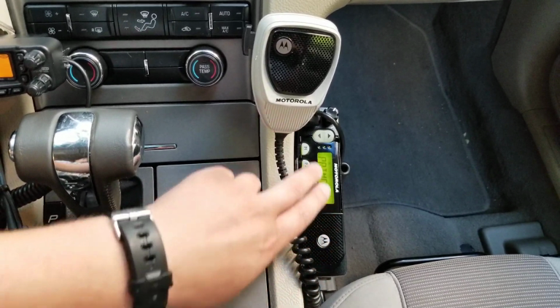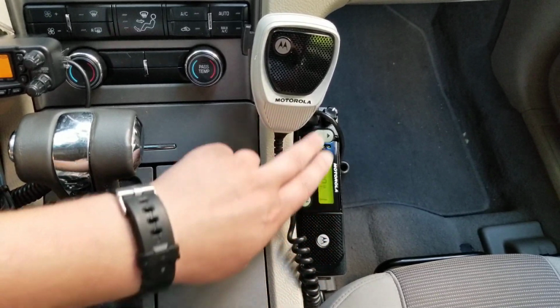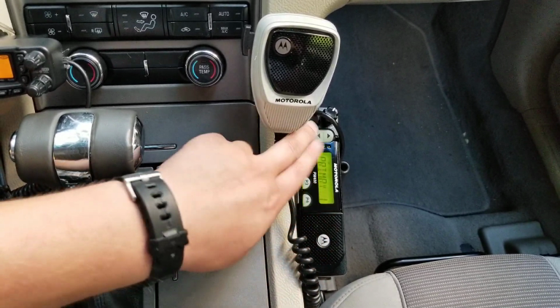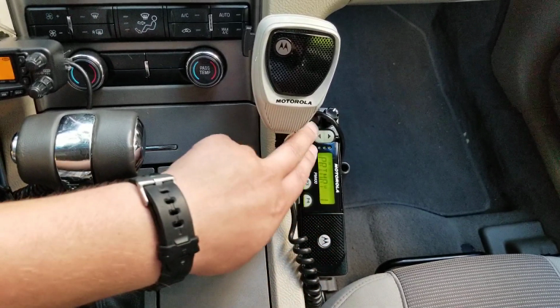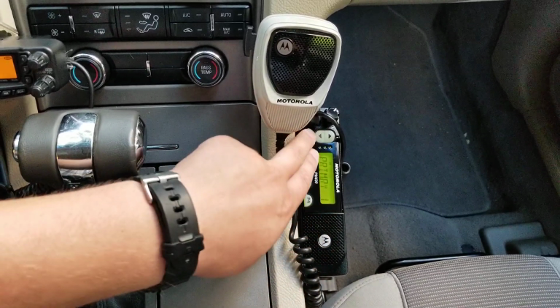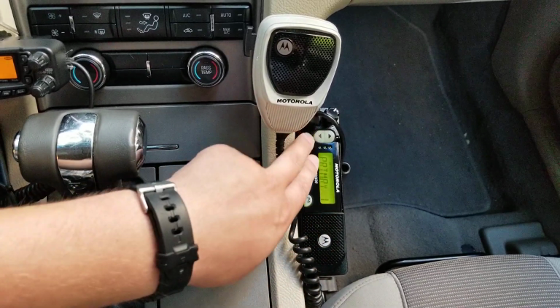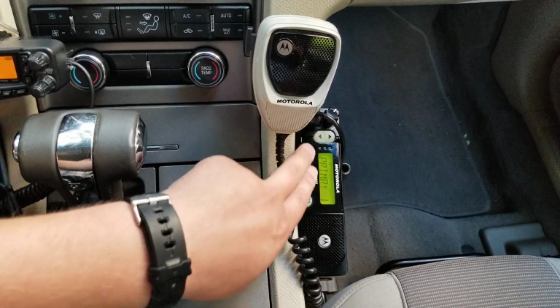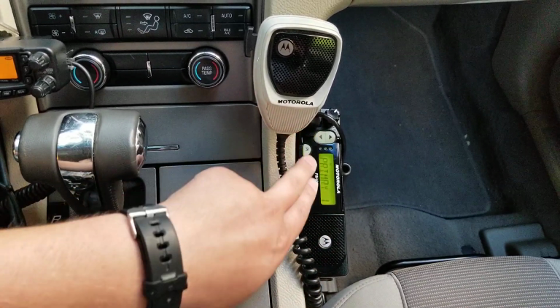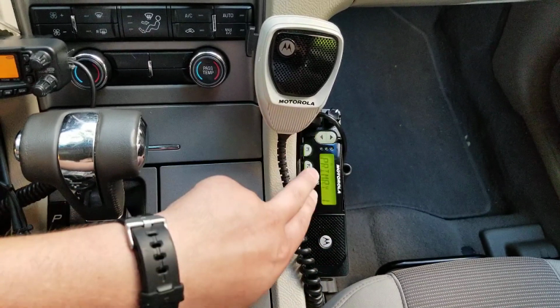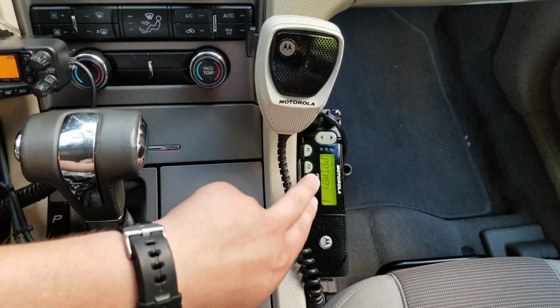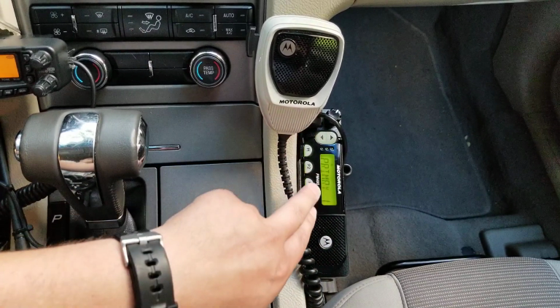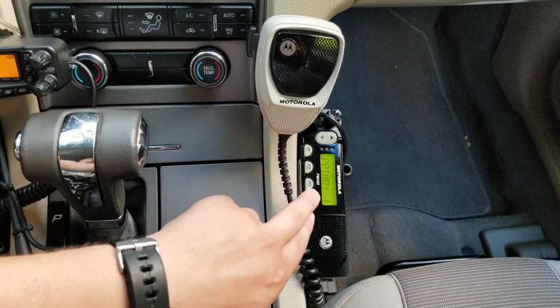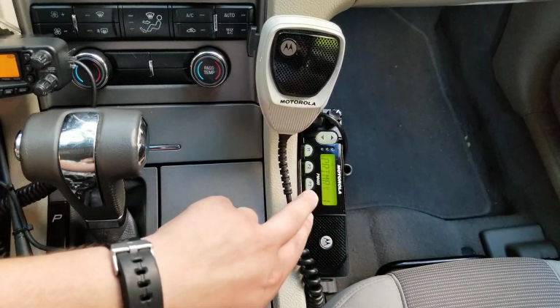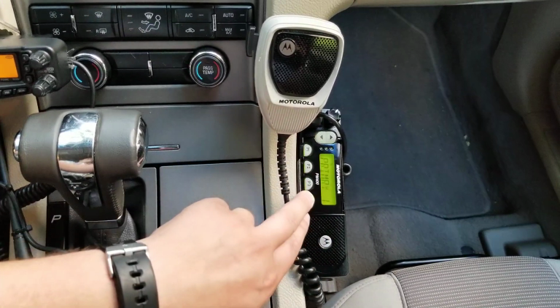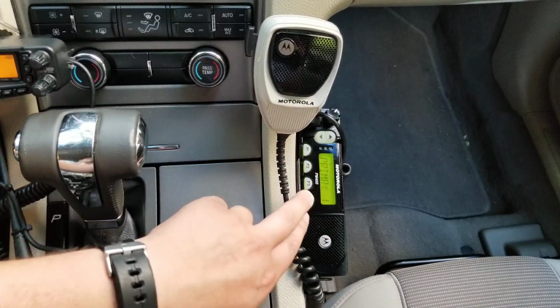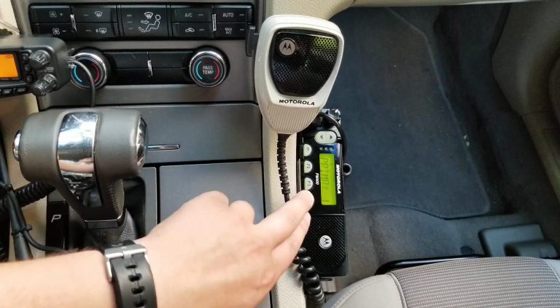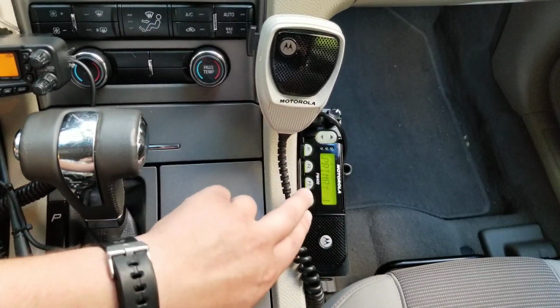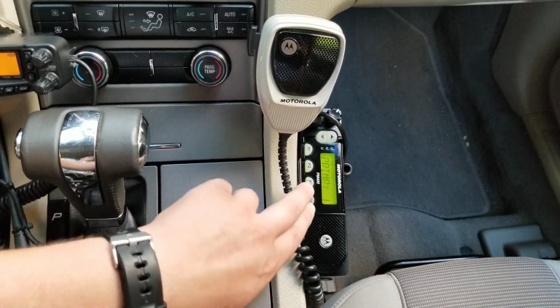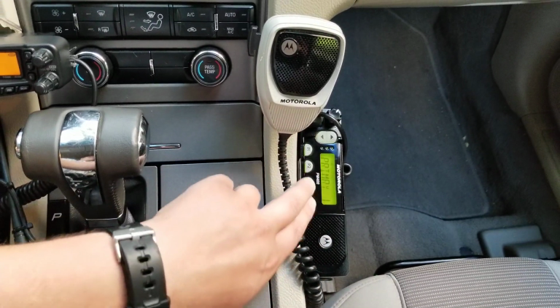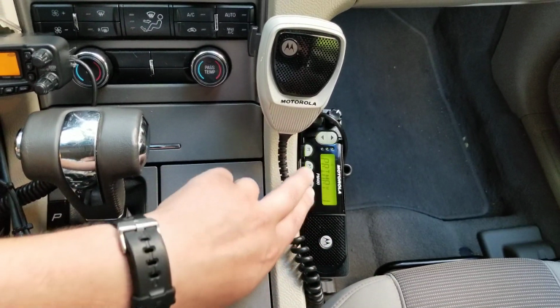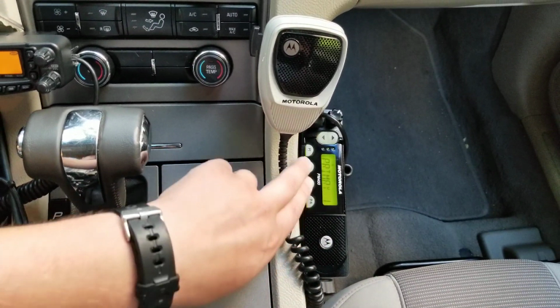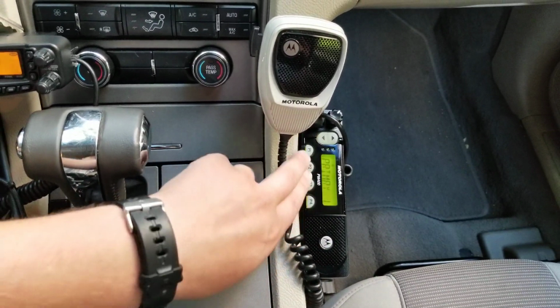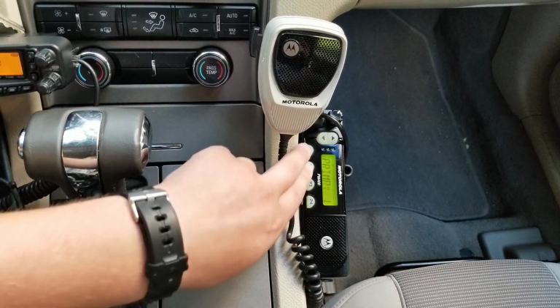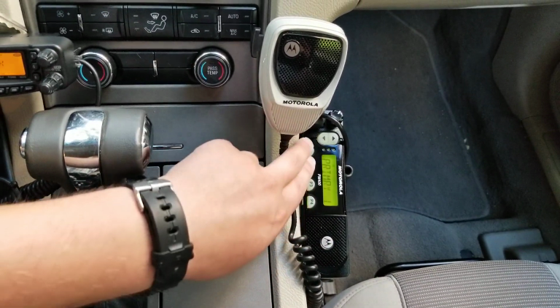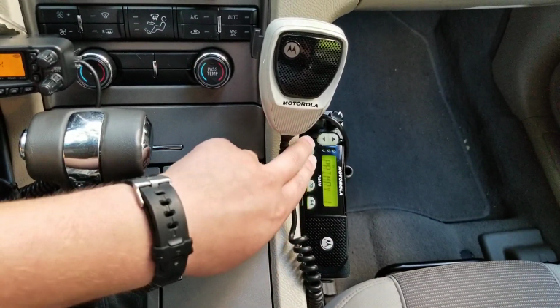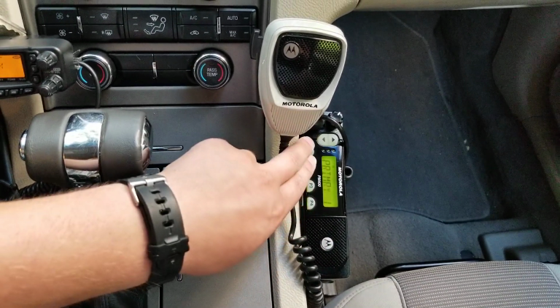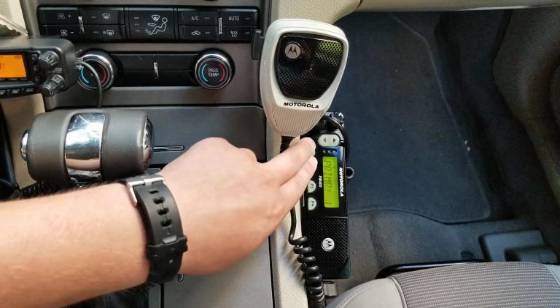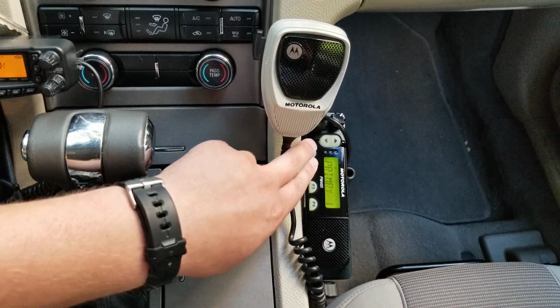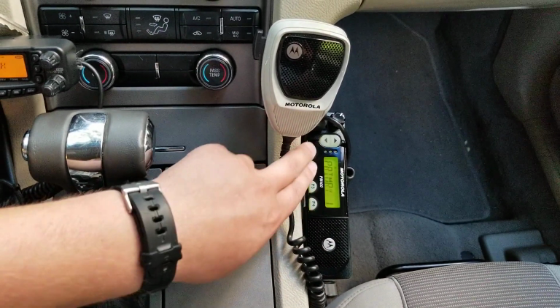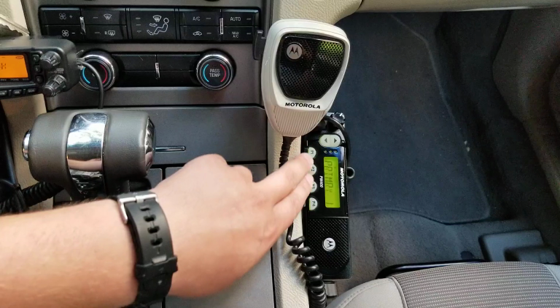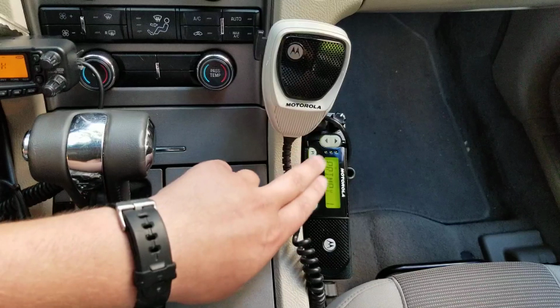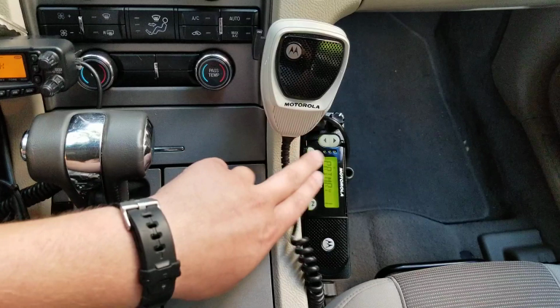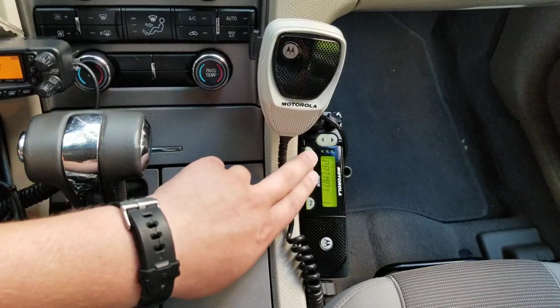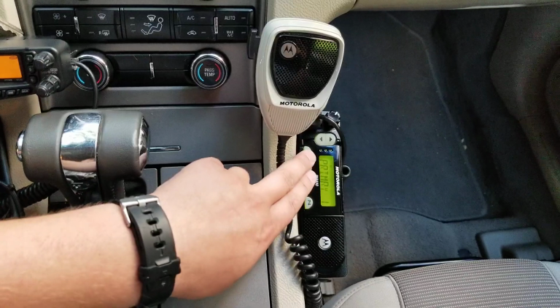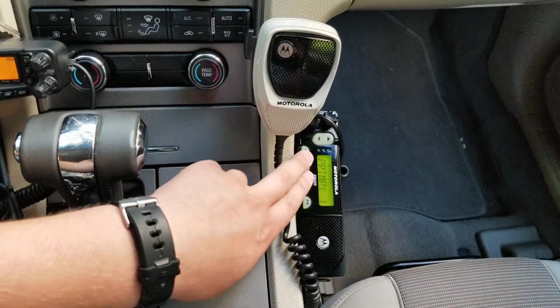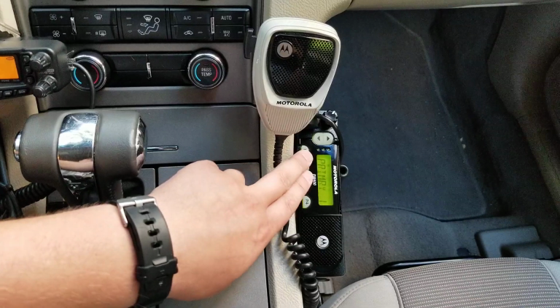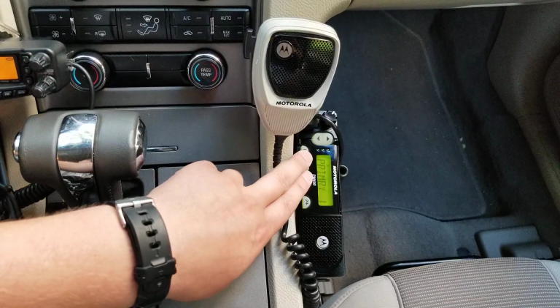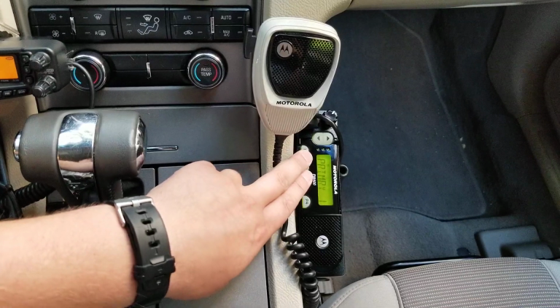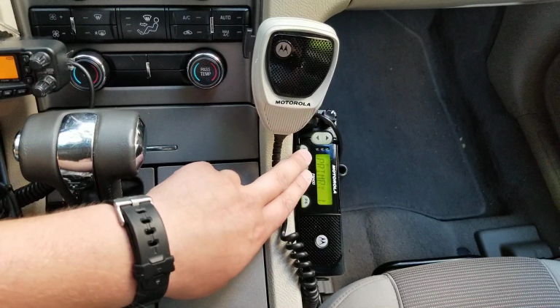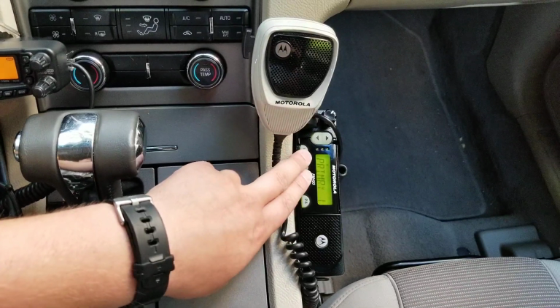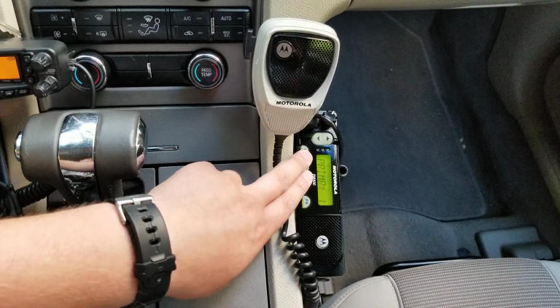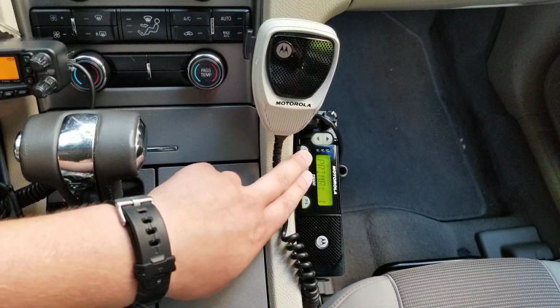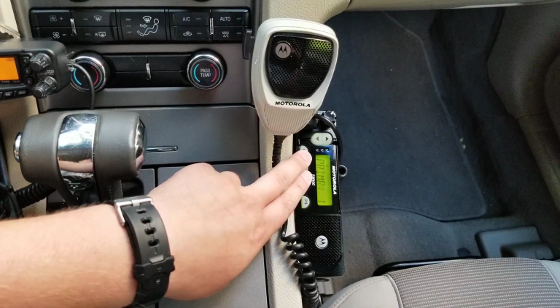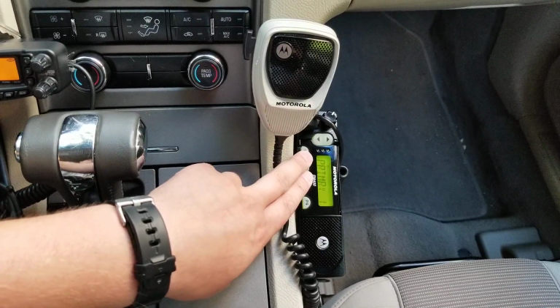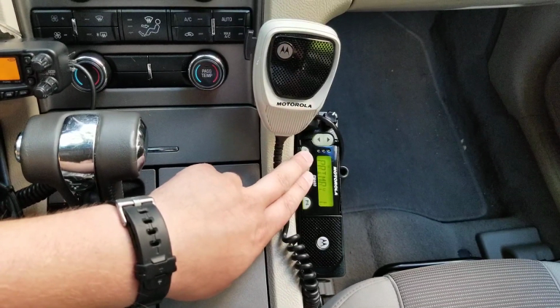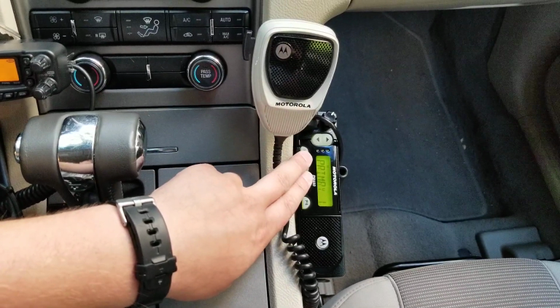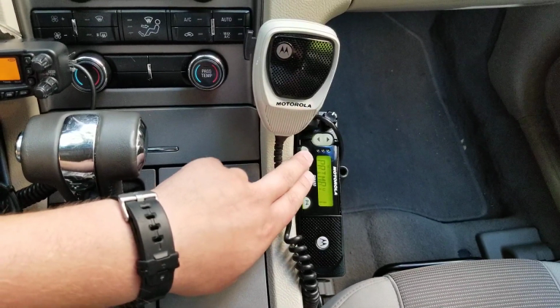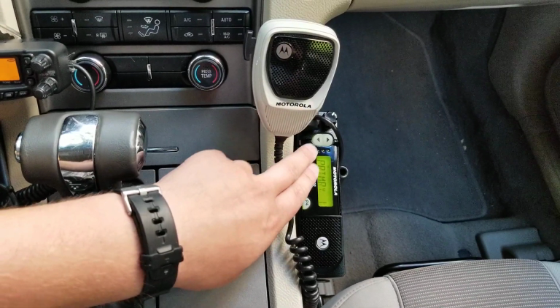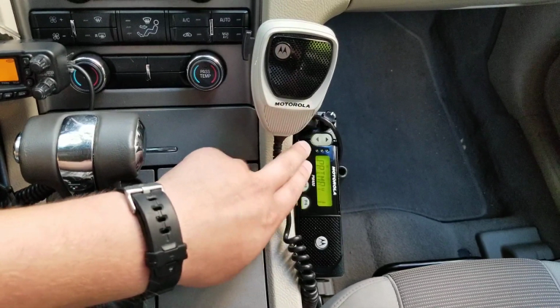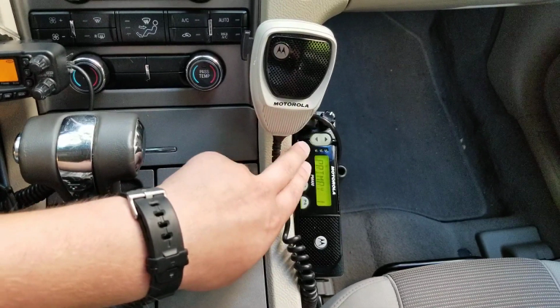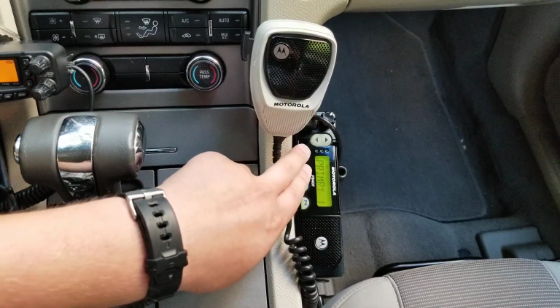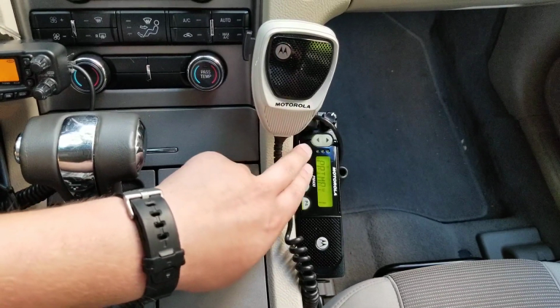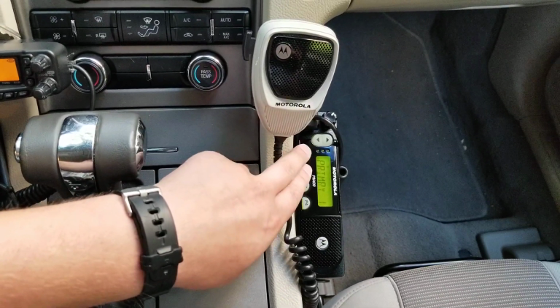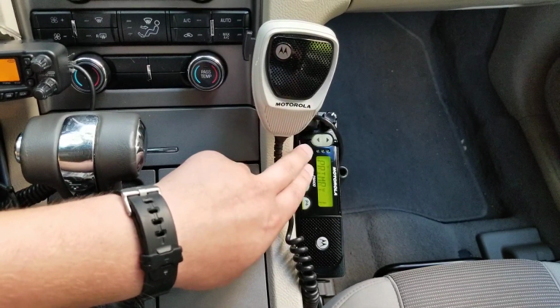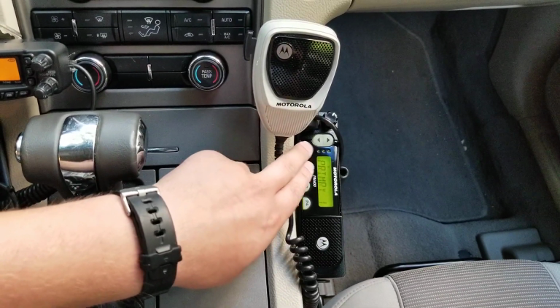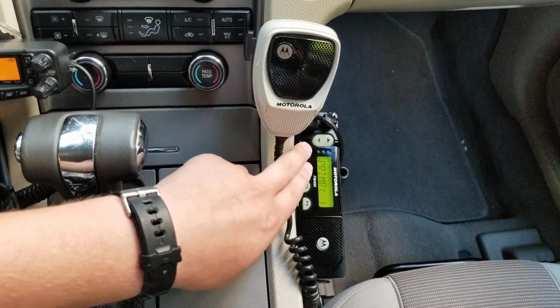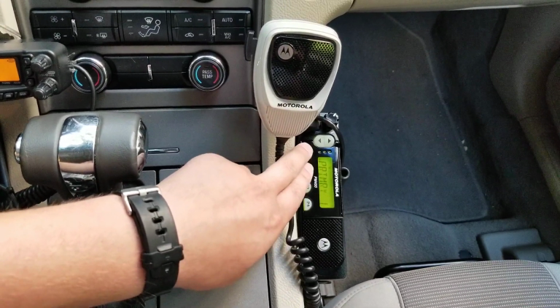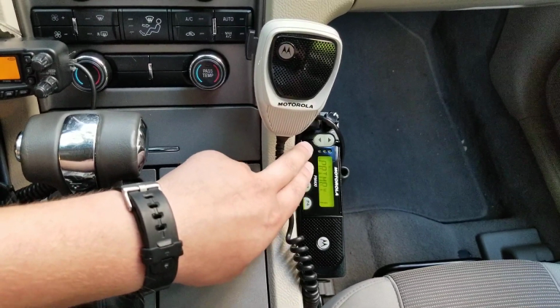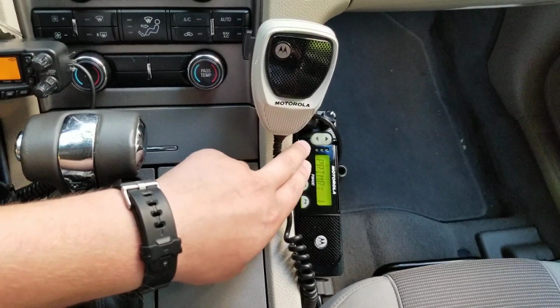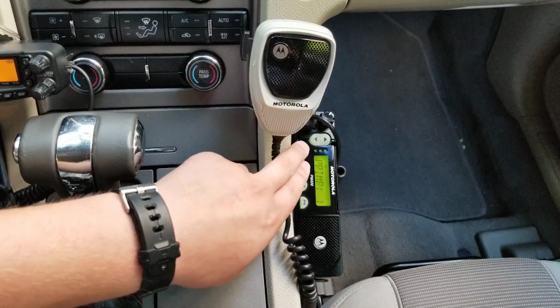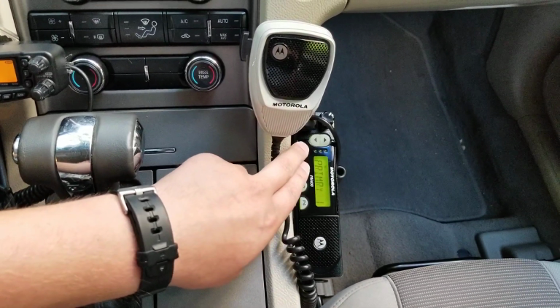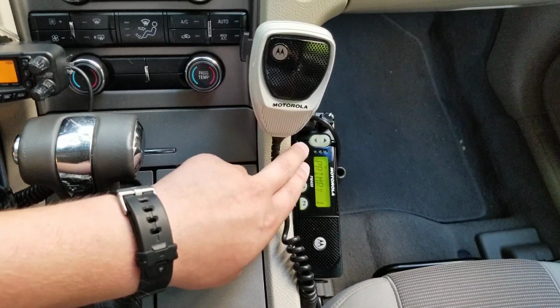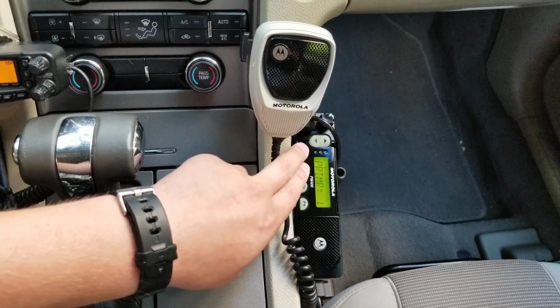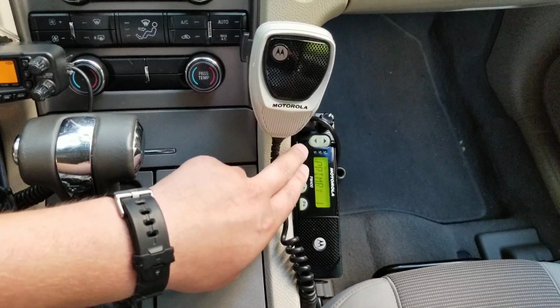So I tend not to use it because it is annoying, but I do have them programmed in here just in case of emergencies.